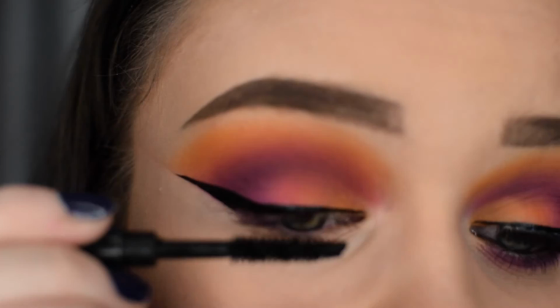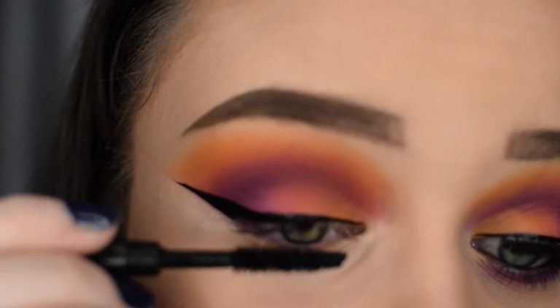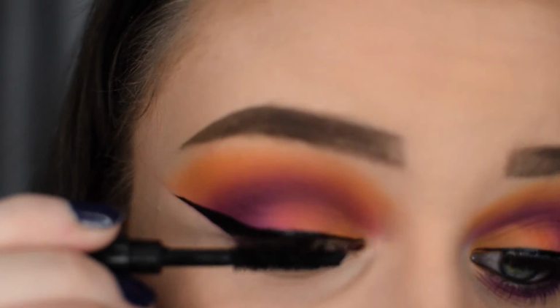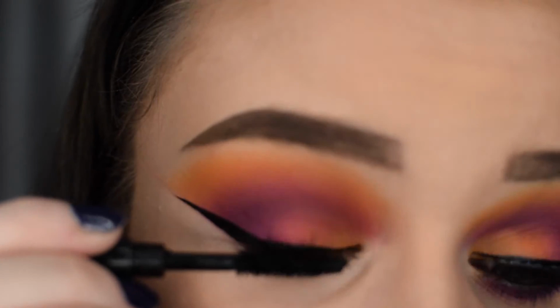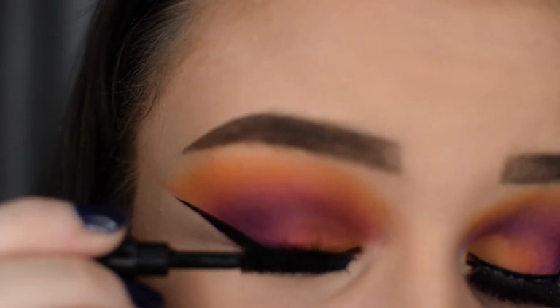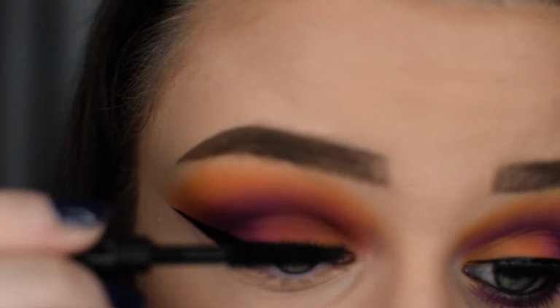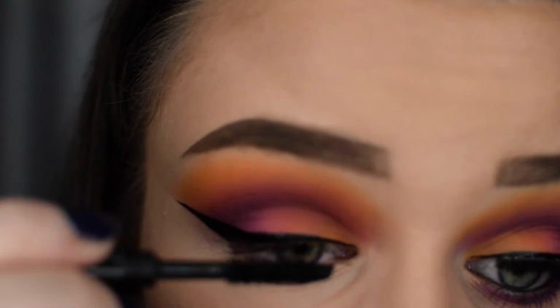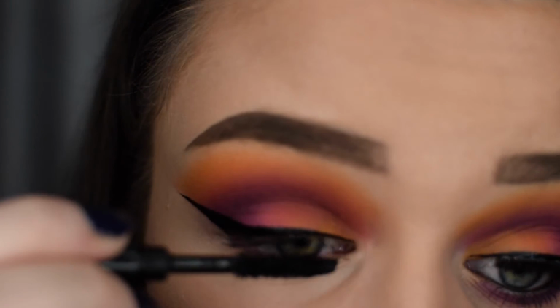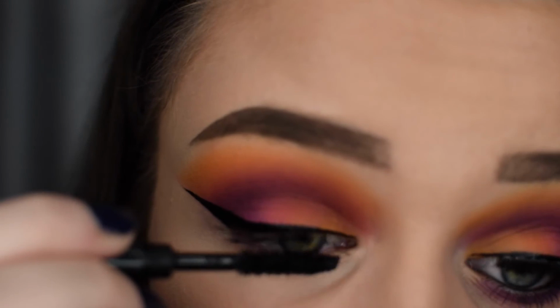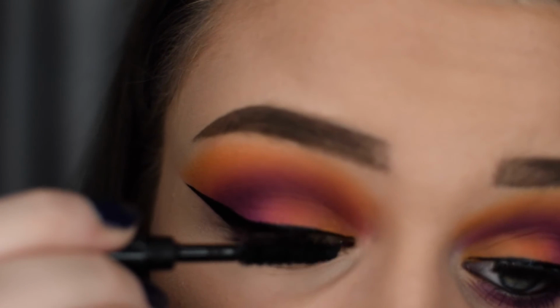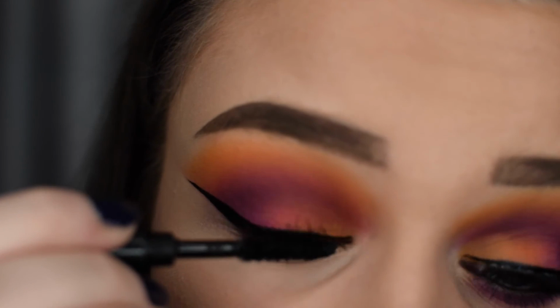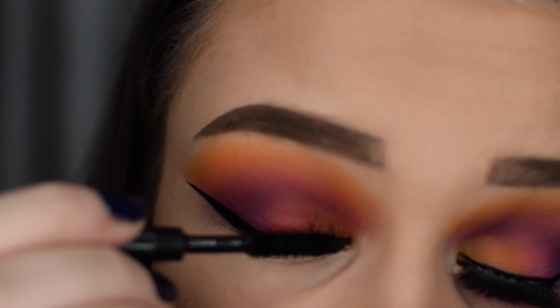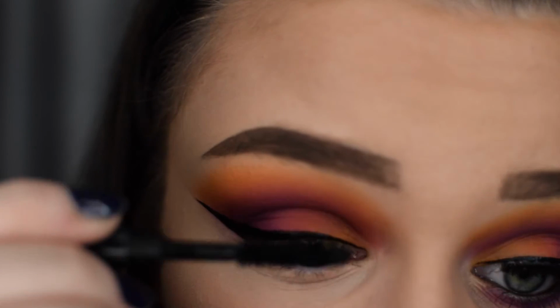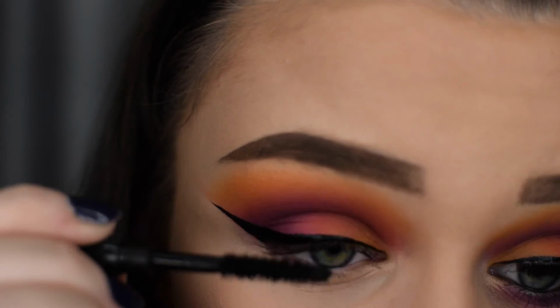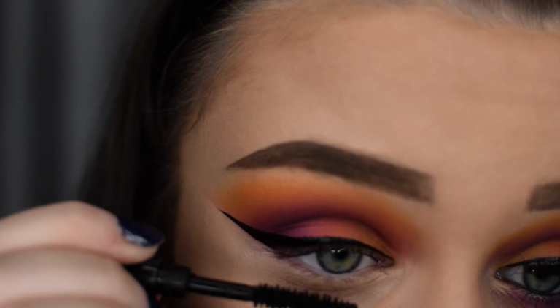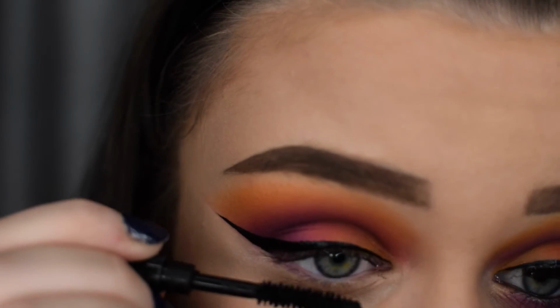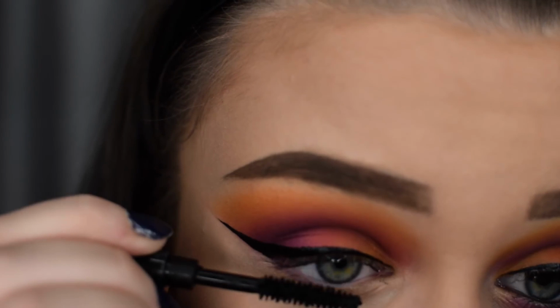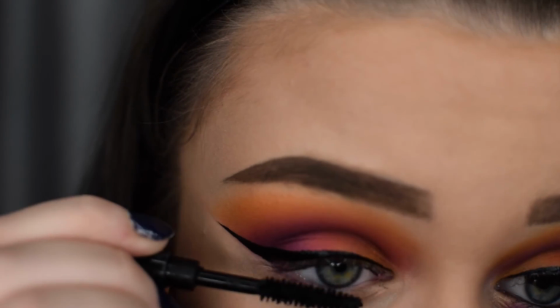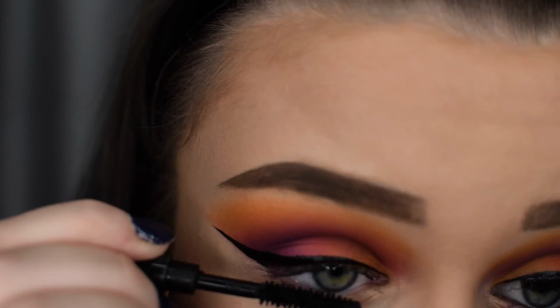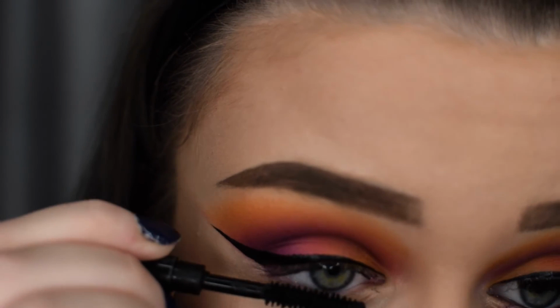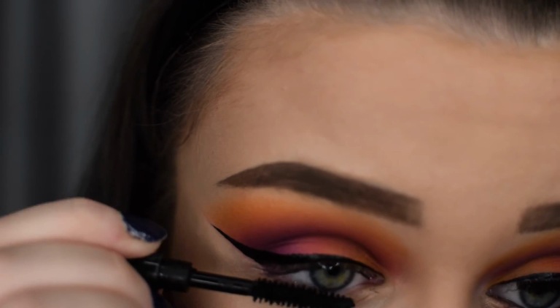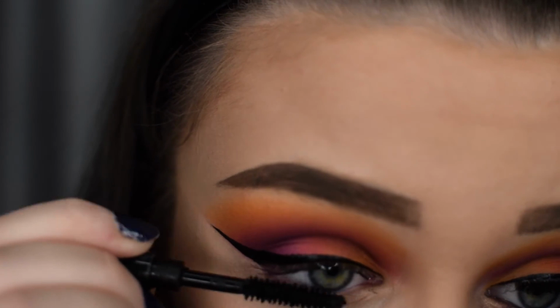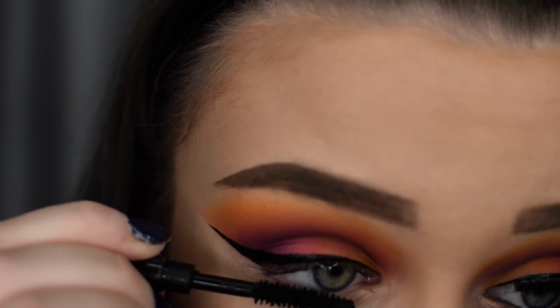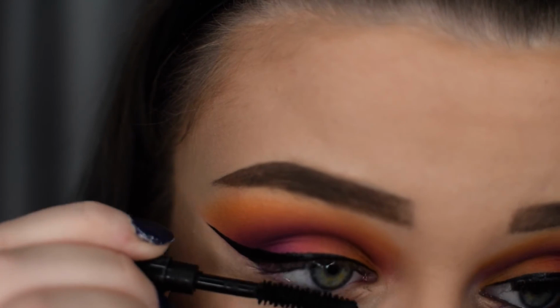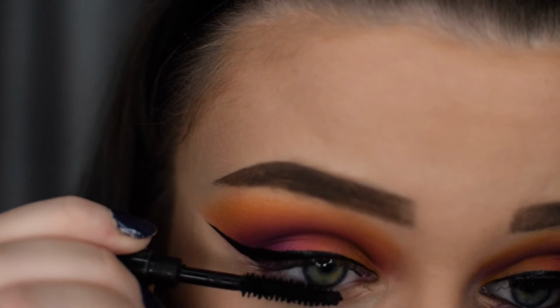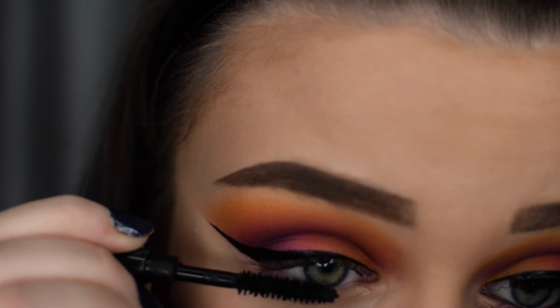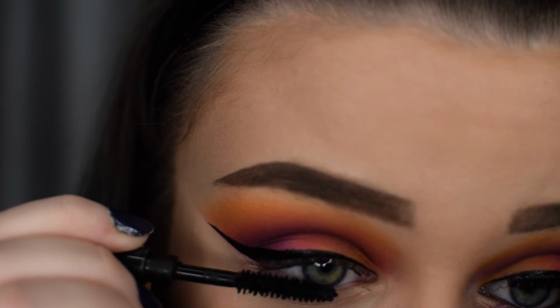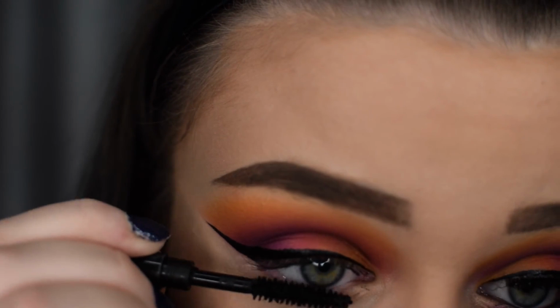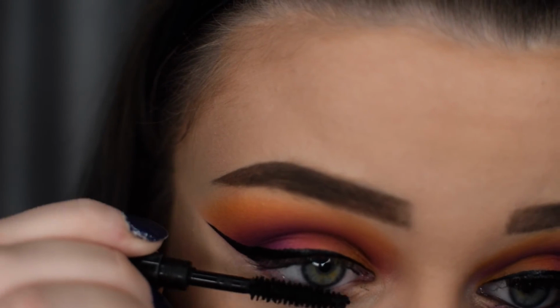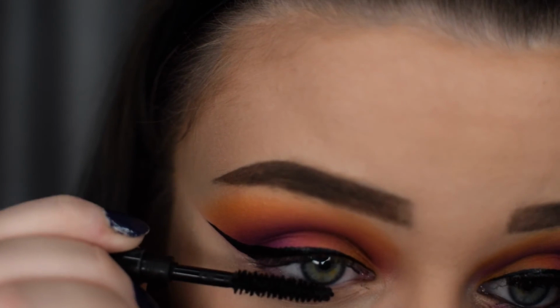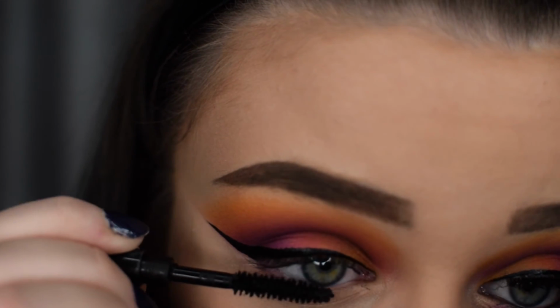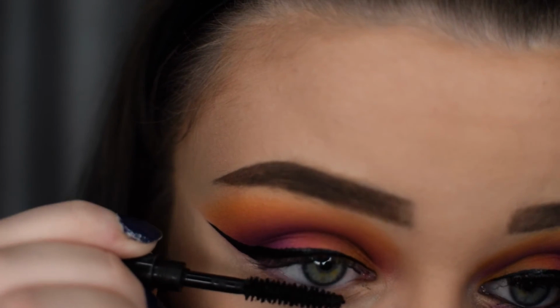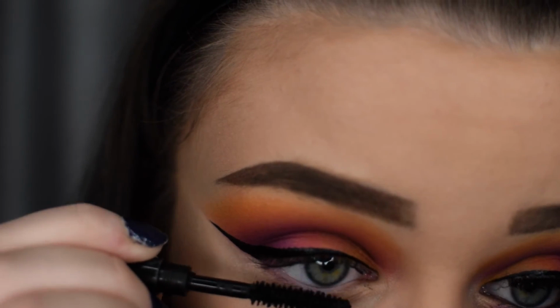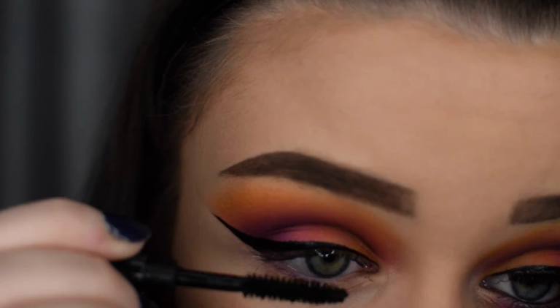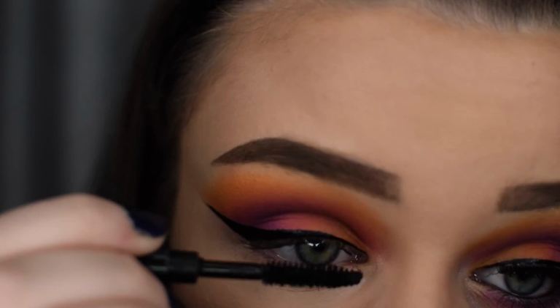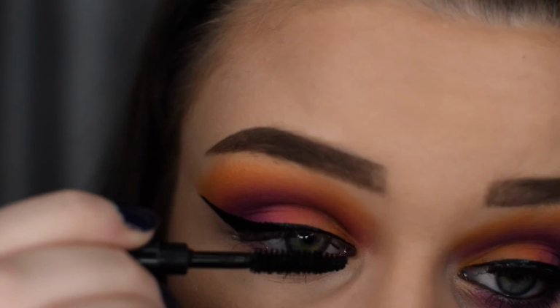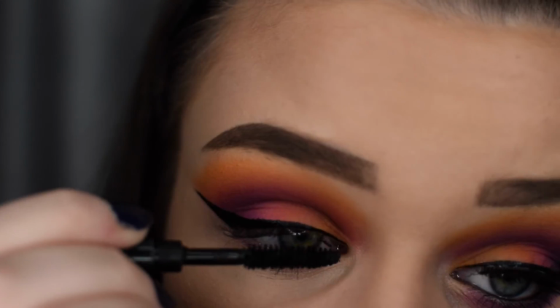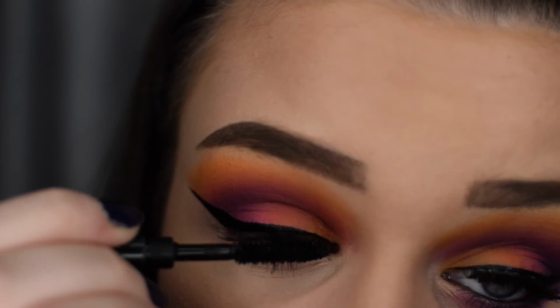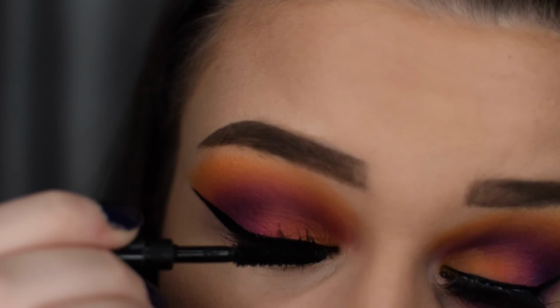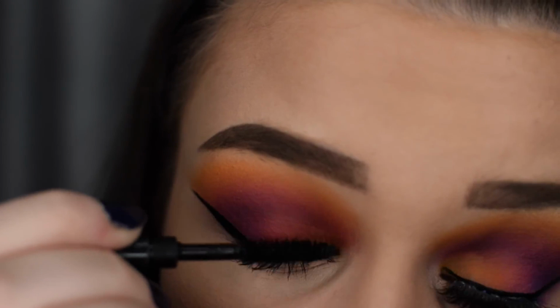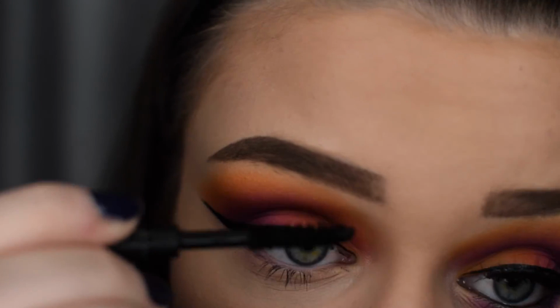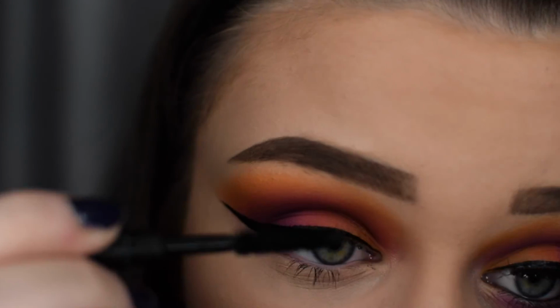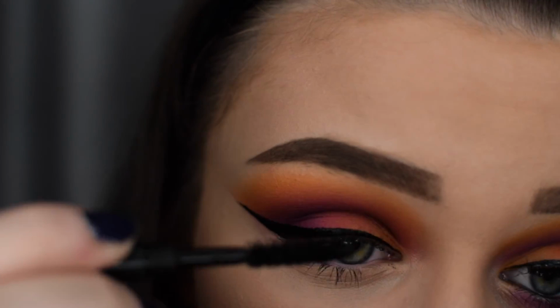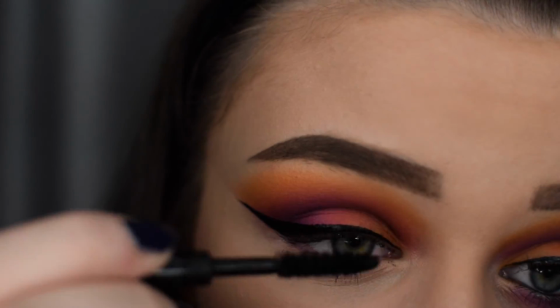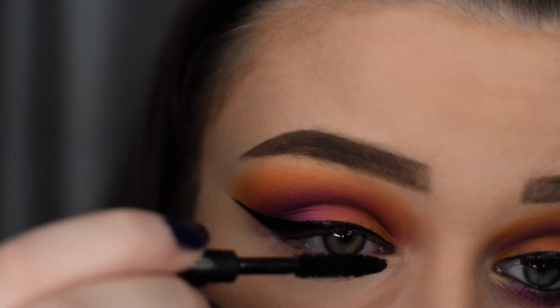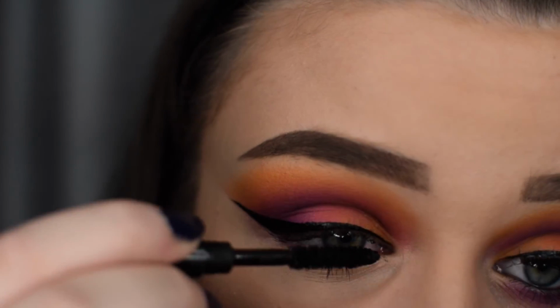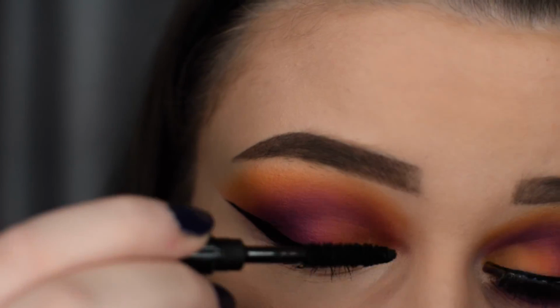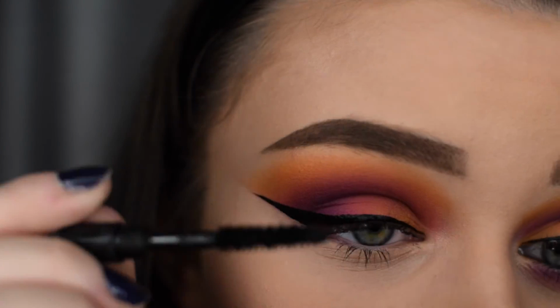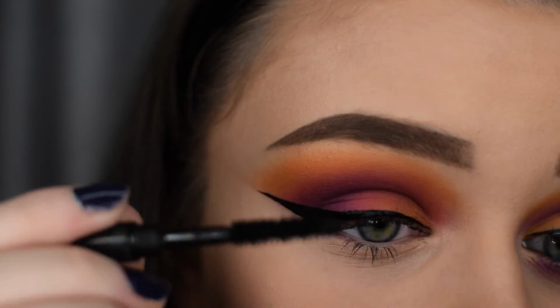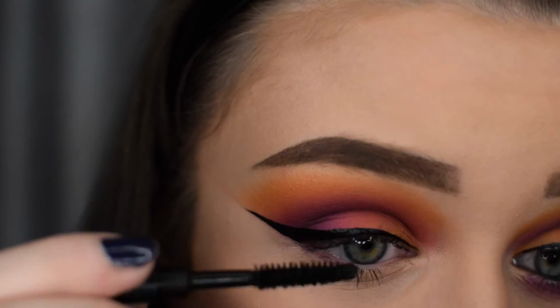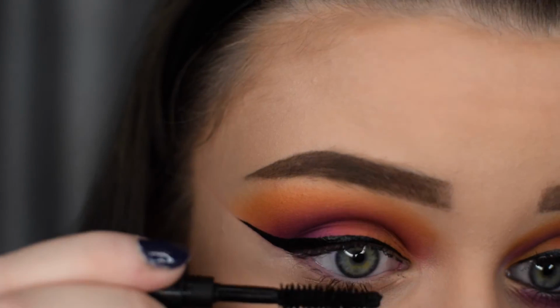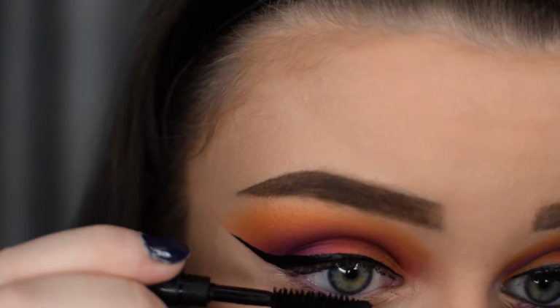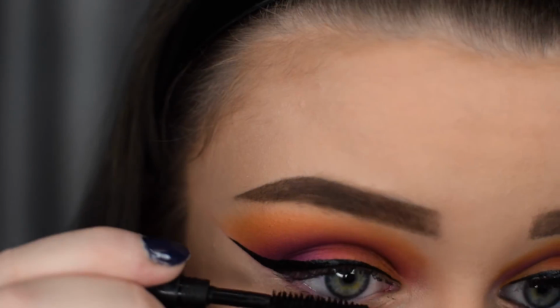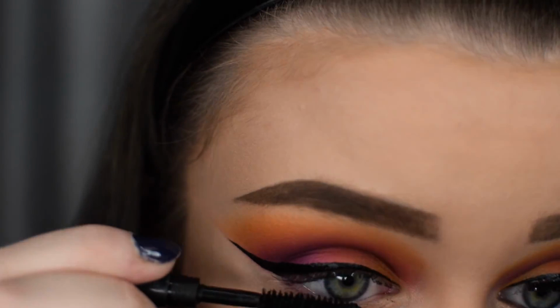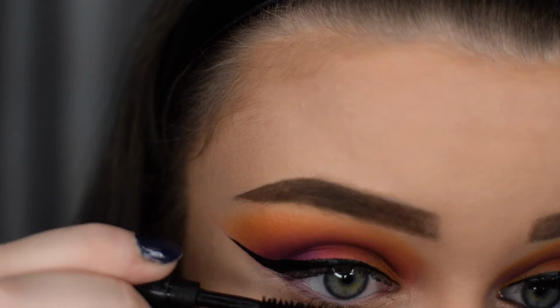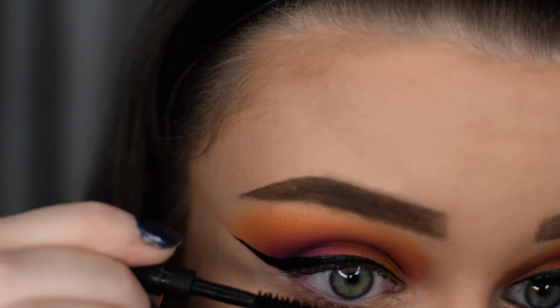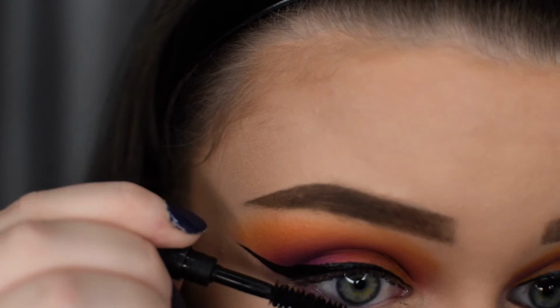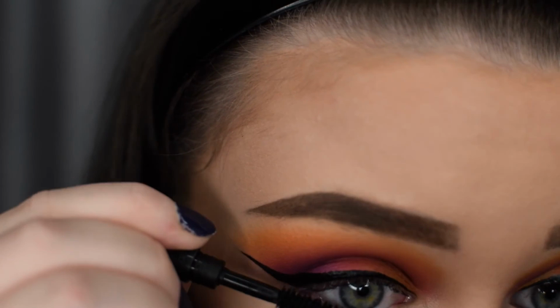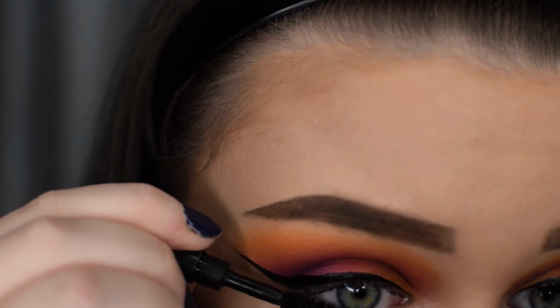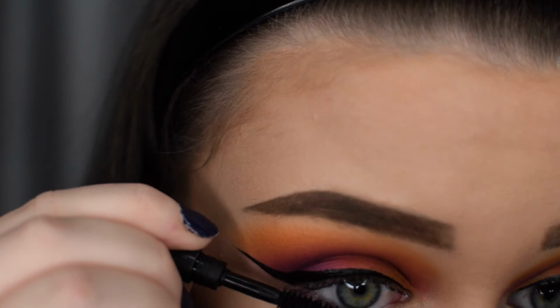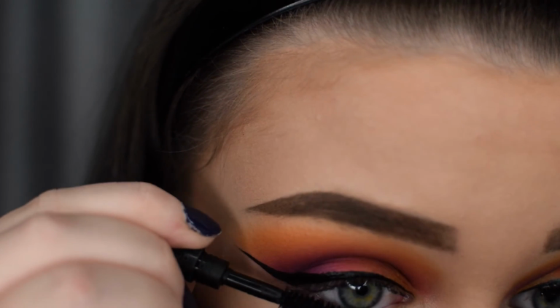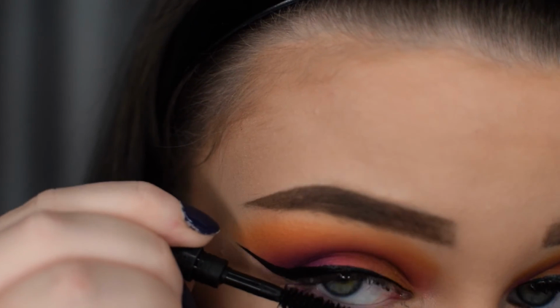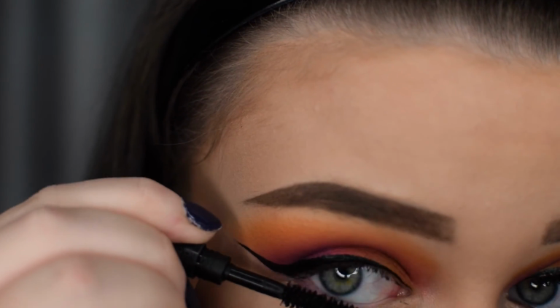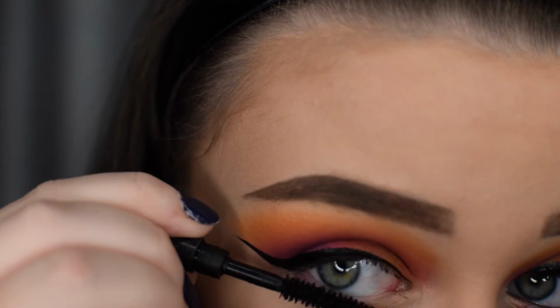I'm then applying mascara to my top and bottom lashes. The one I'm using today is the Urban Decay Perversion Mascara.